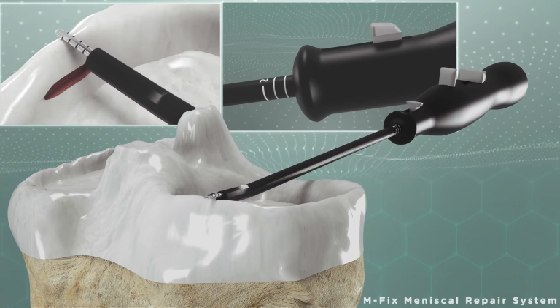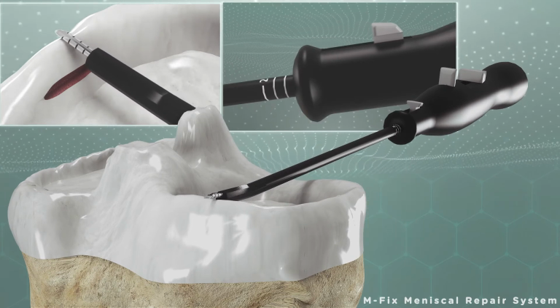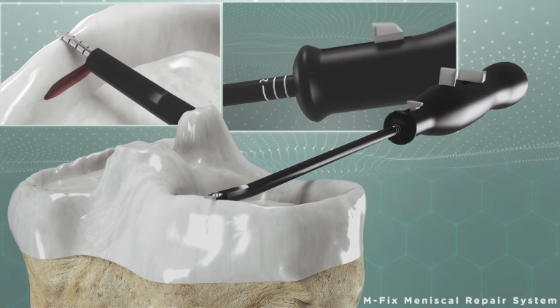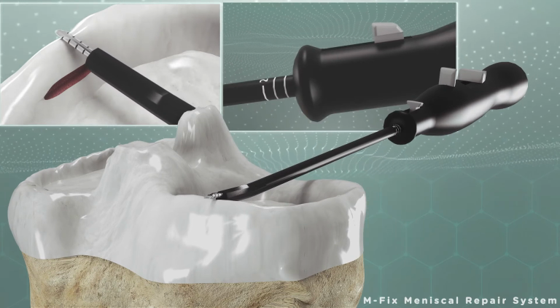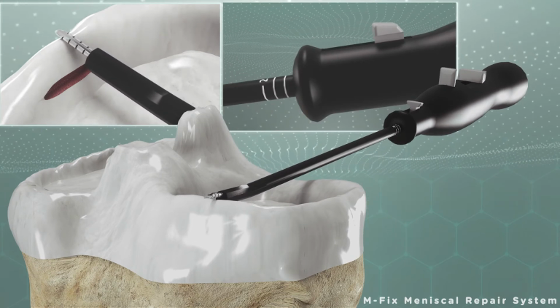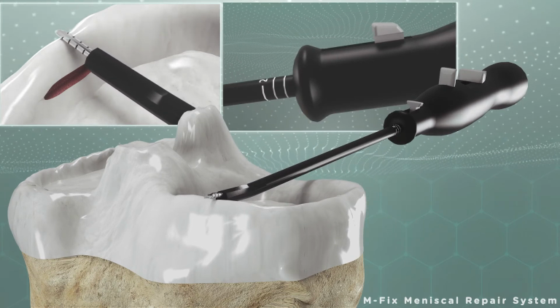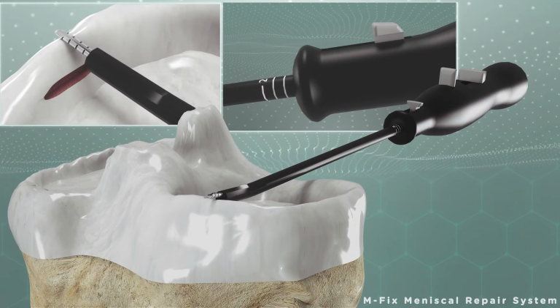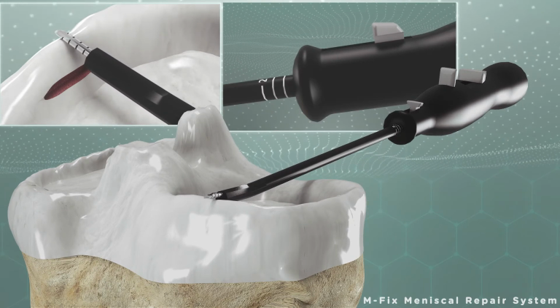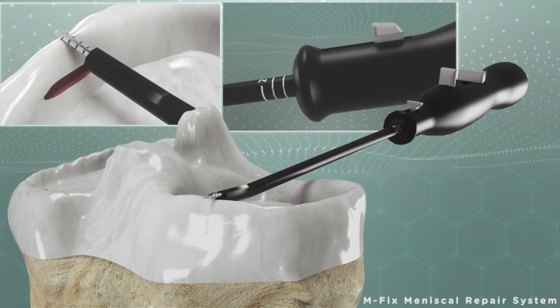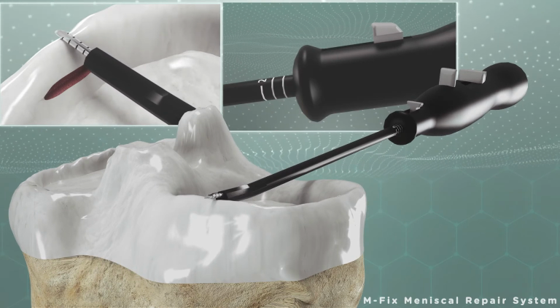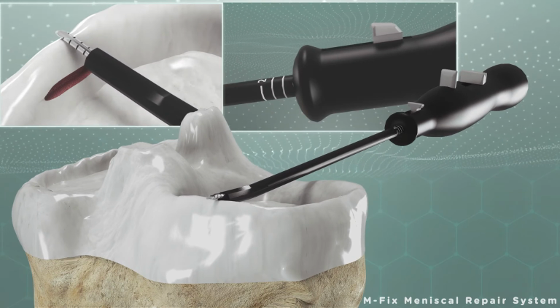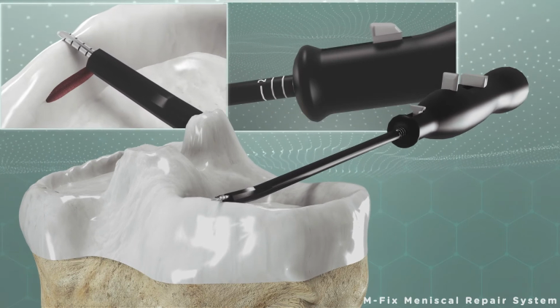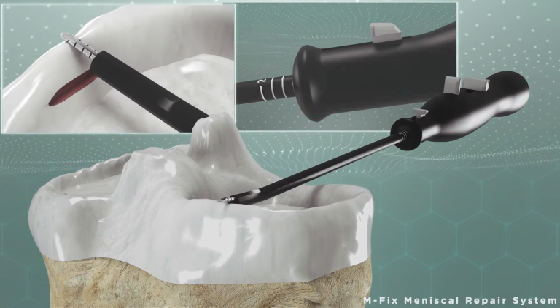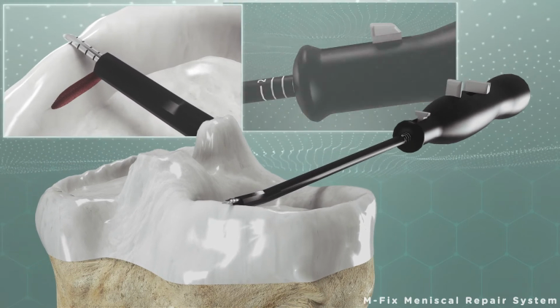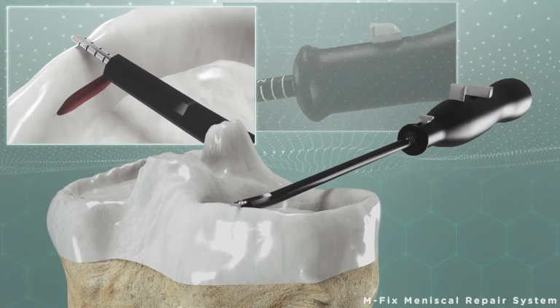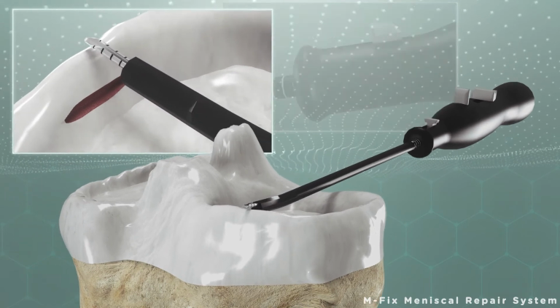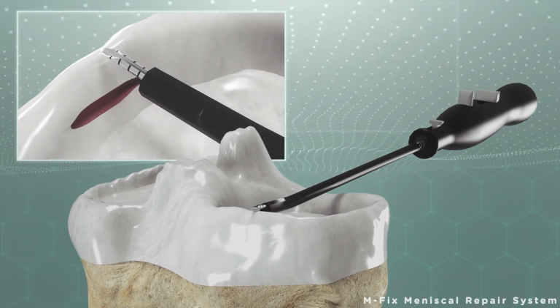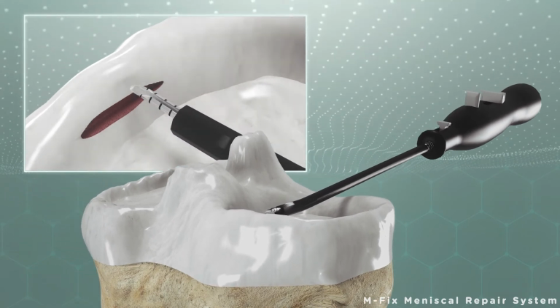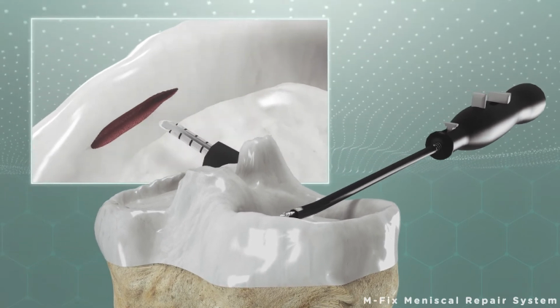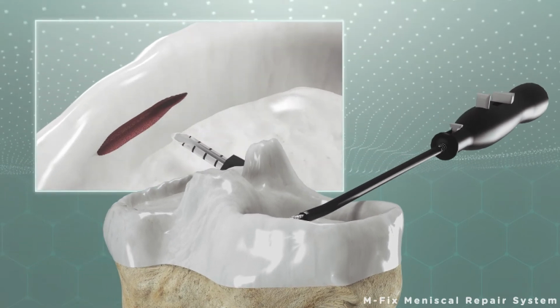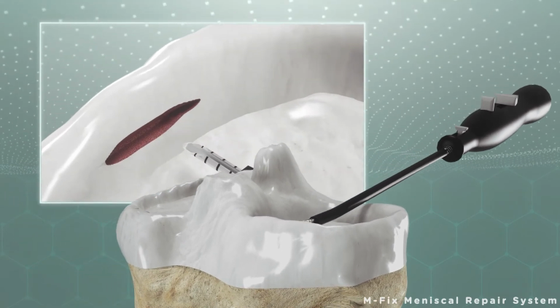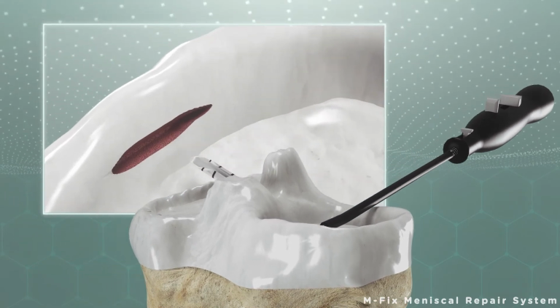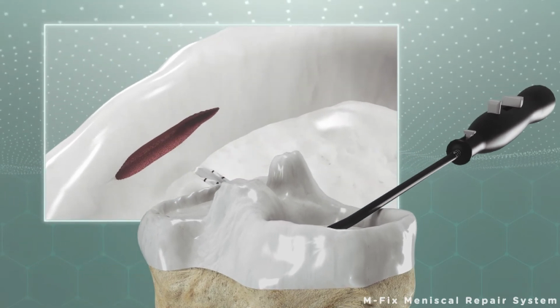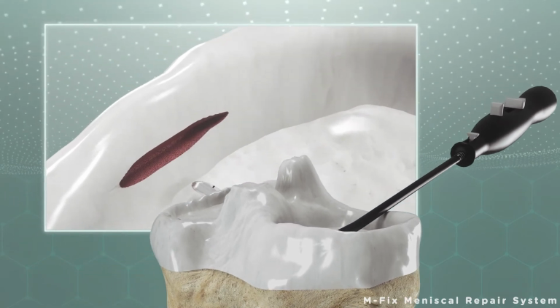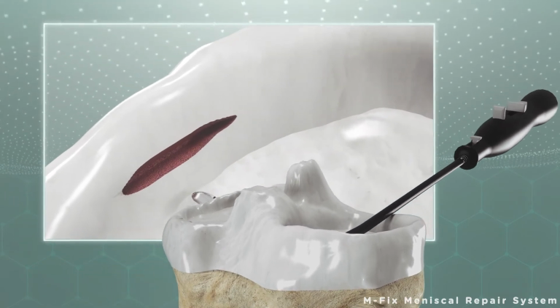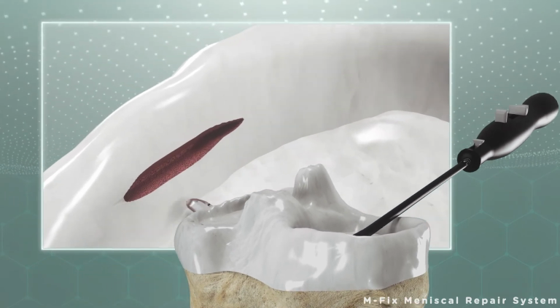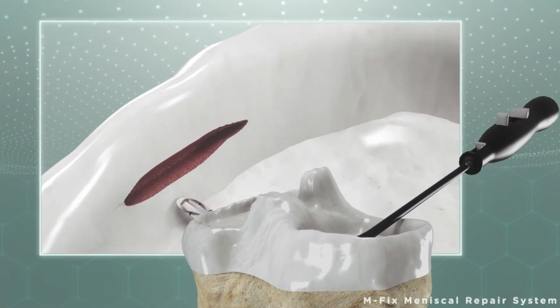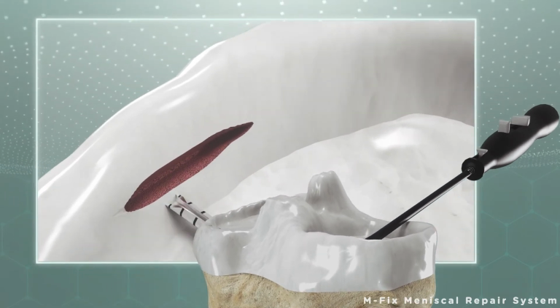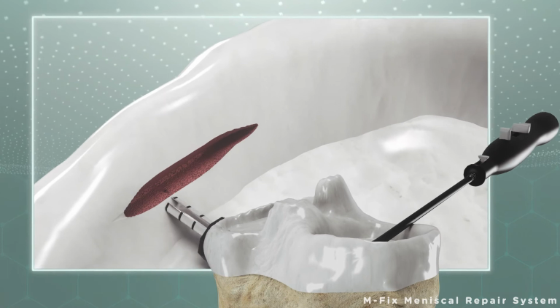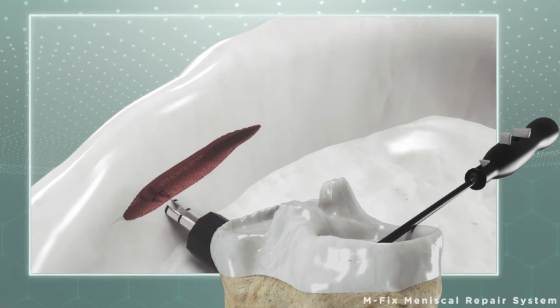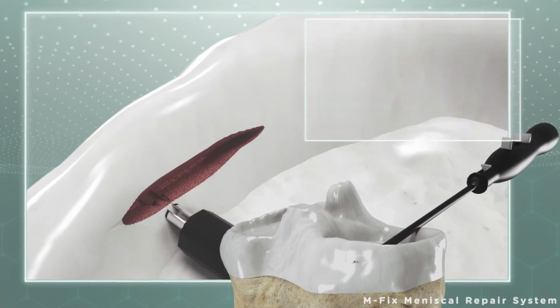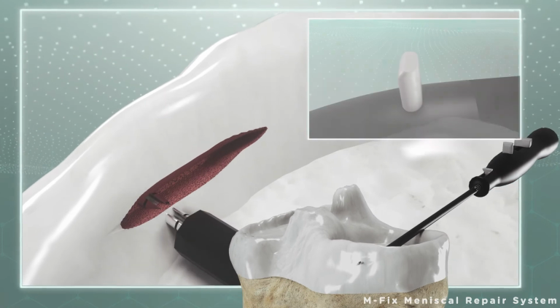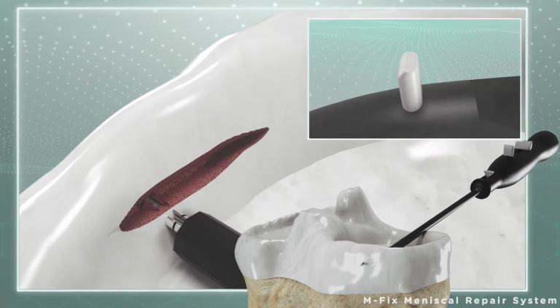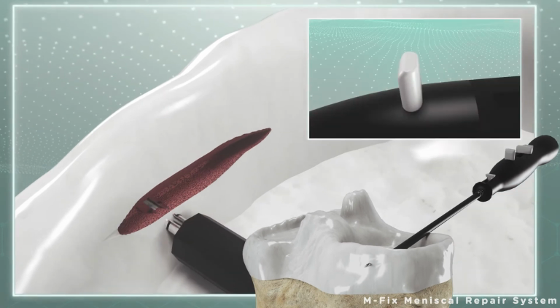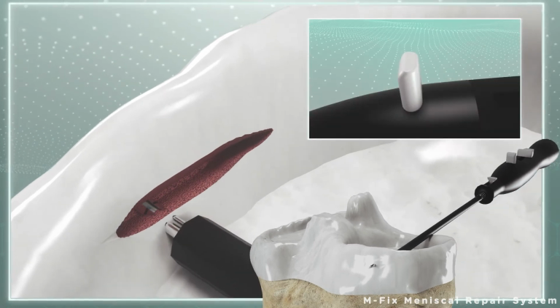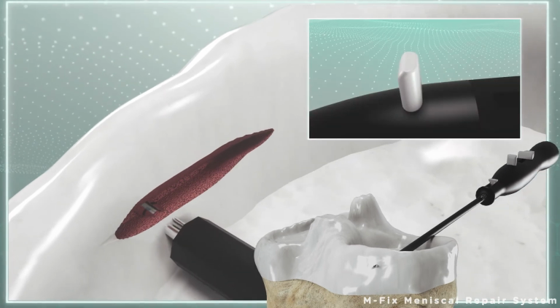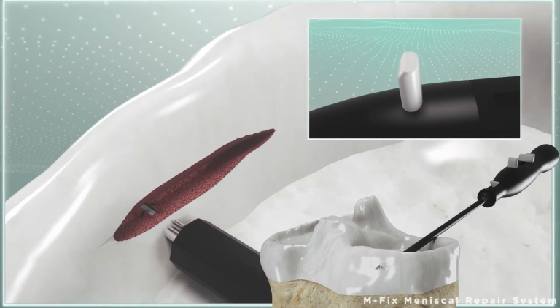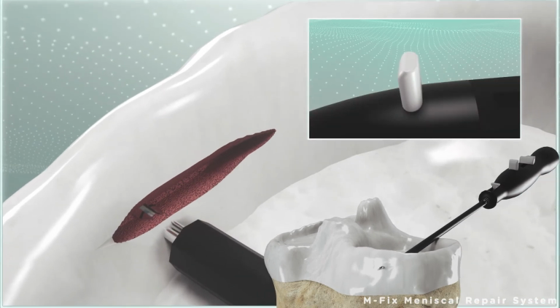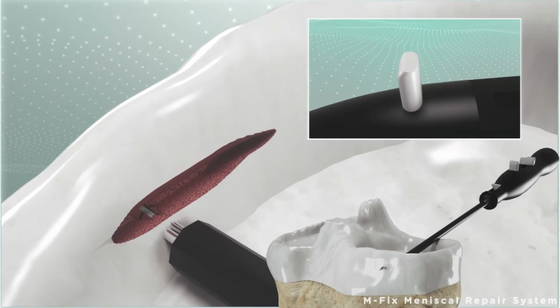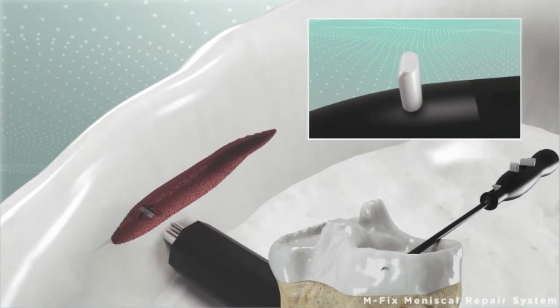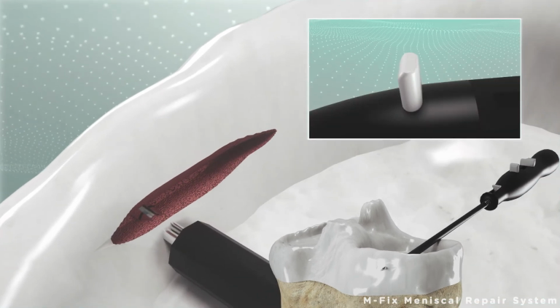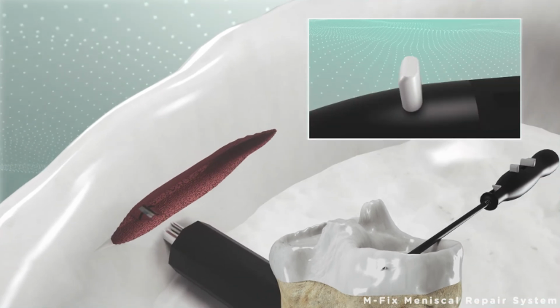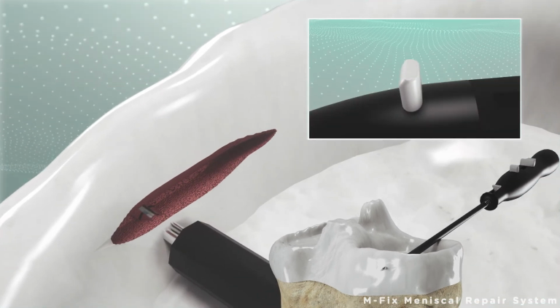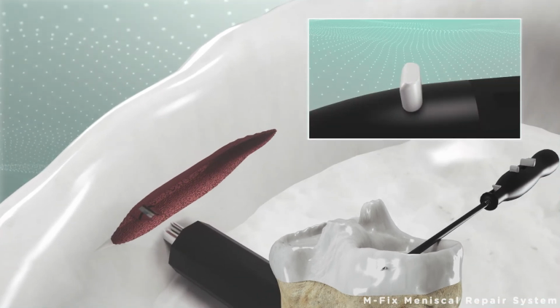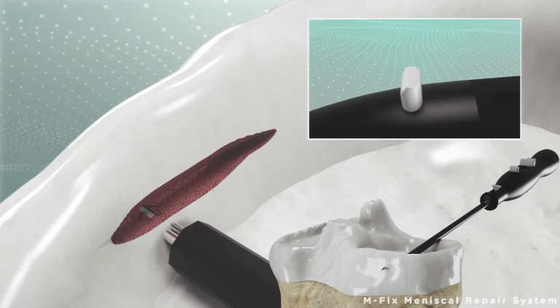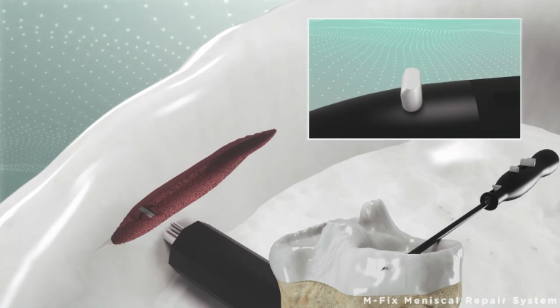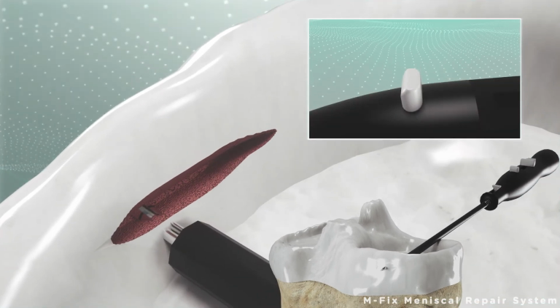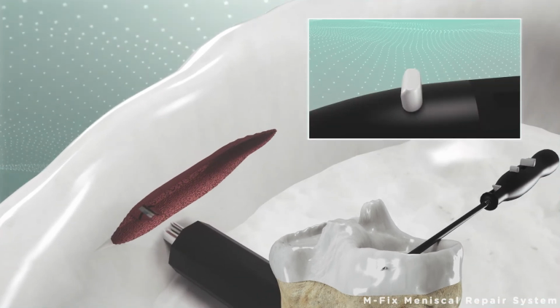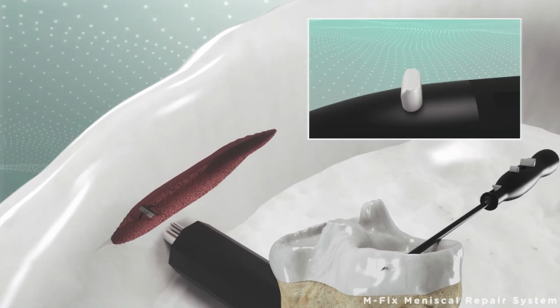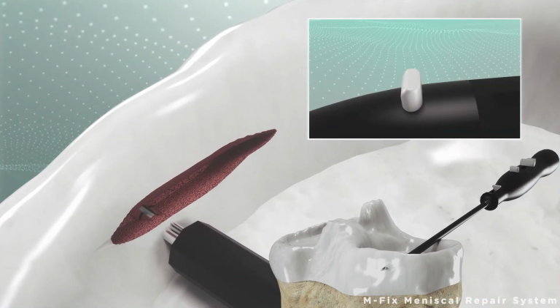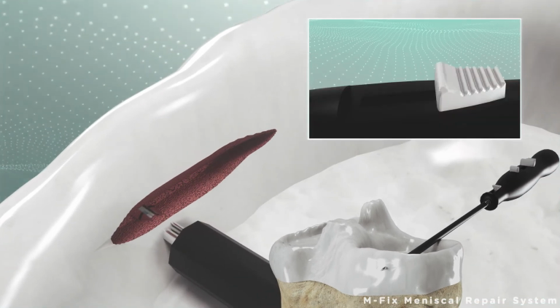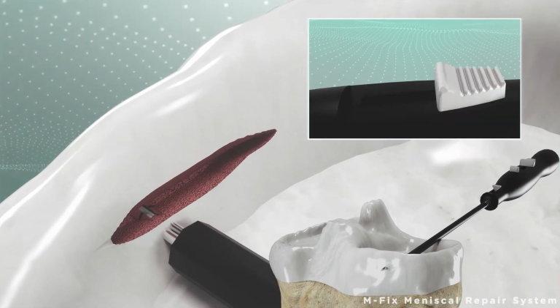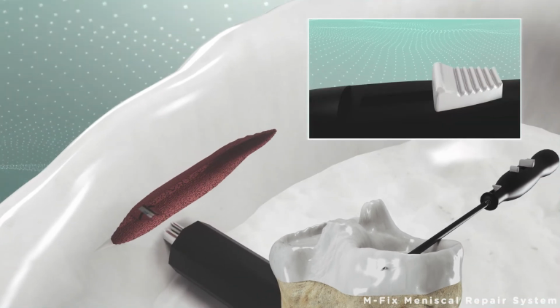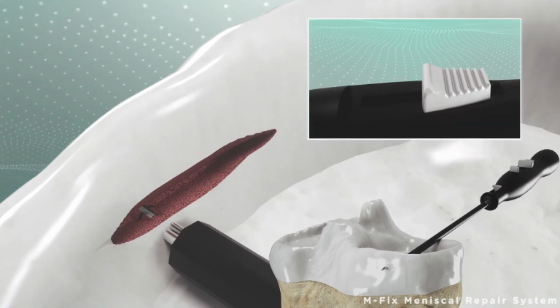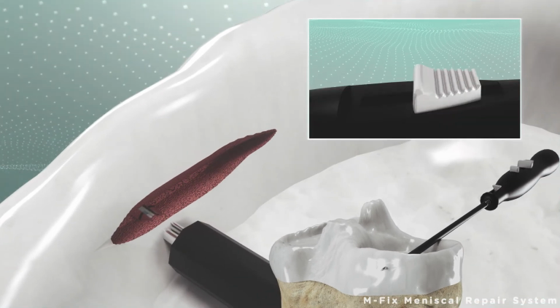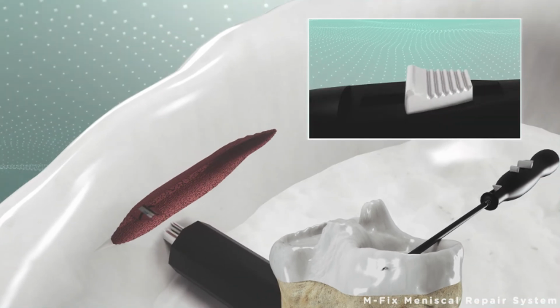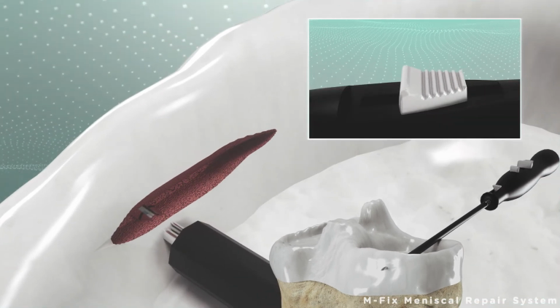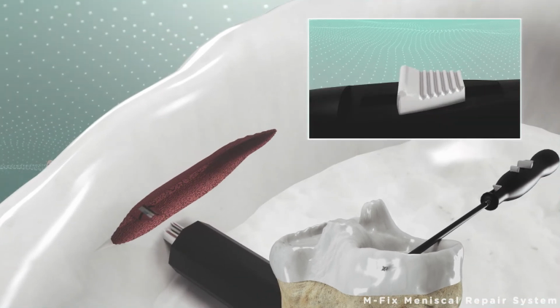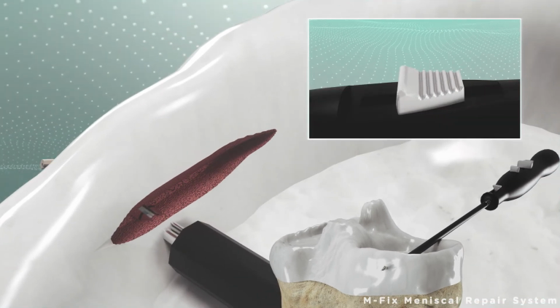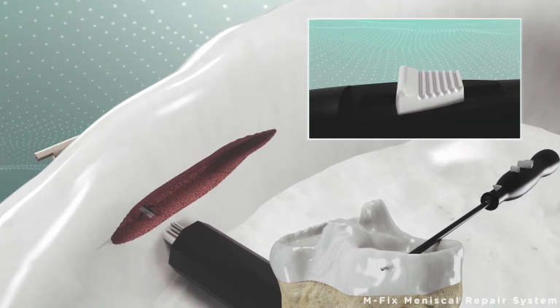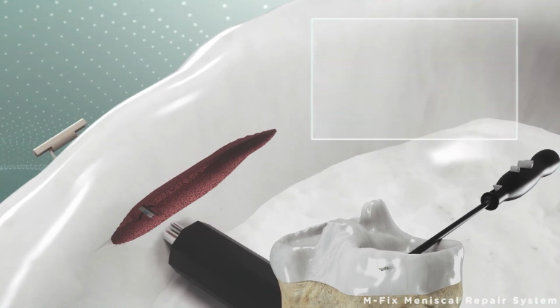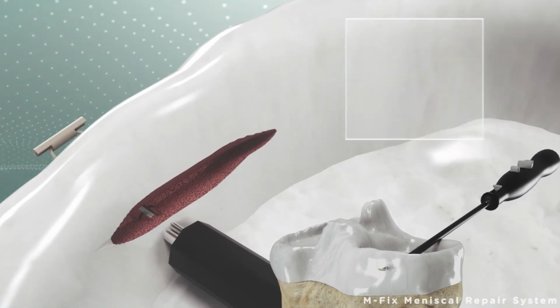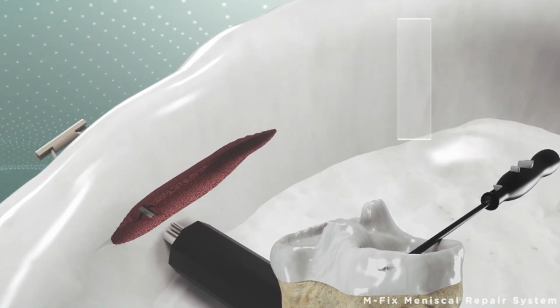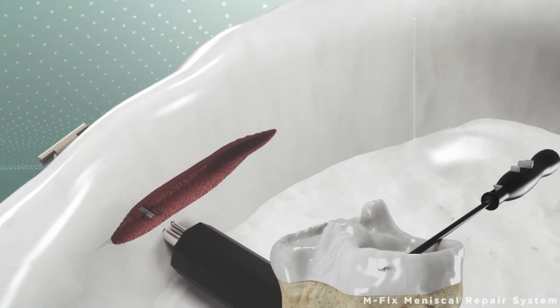The implants cannot be placed until the security button is clicked. After clicking the button once, the first implant can be placed.